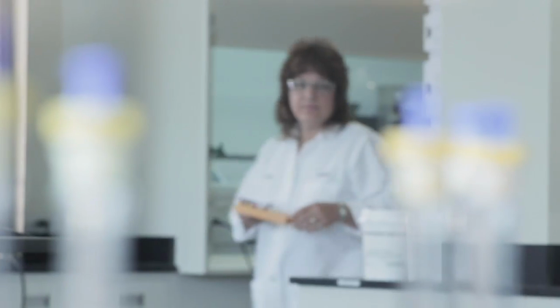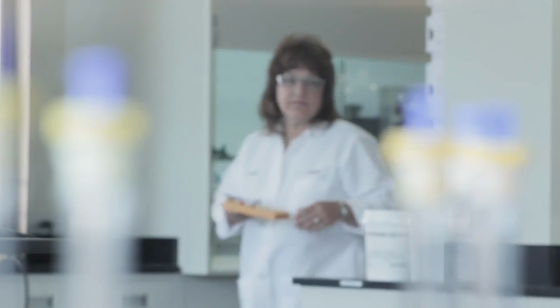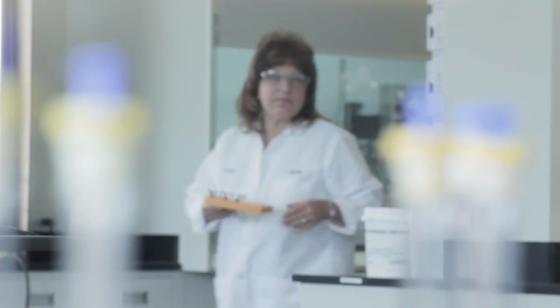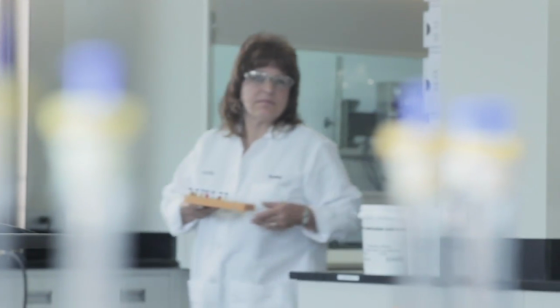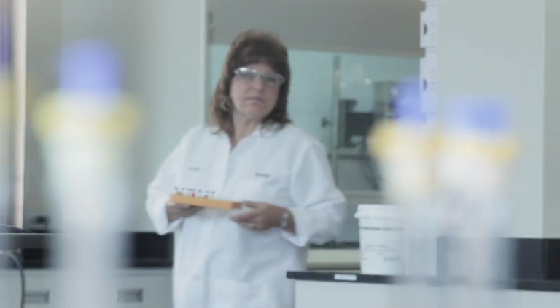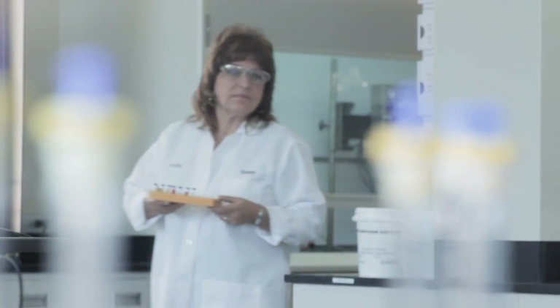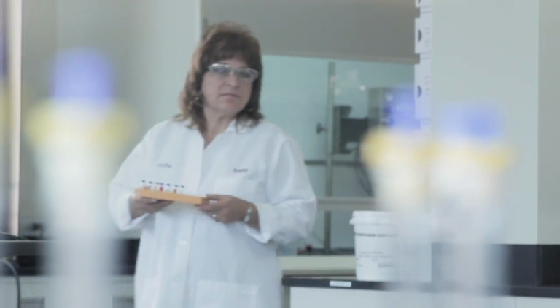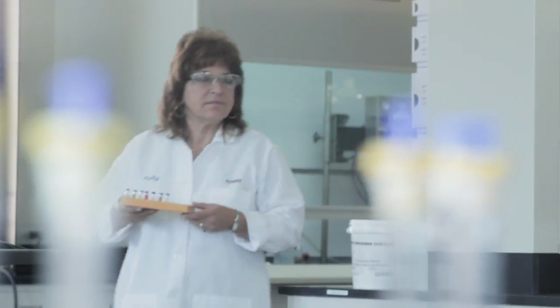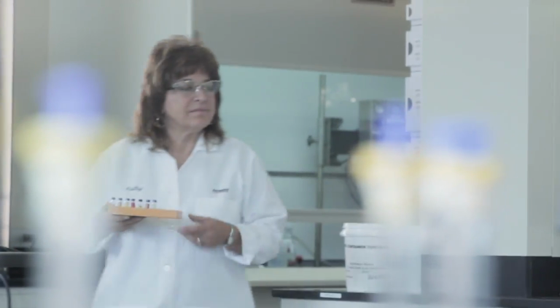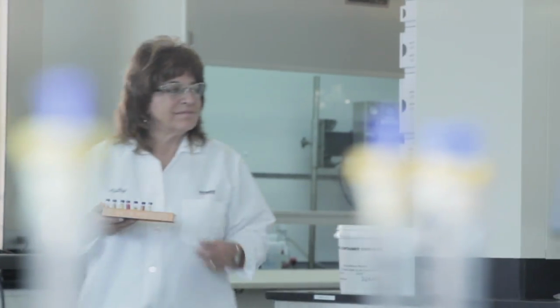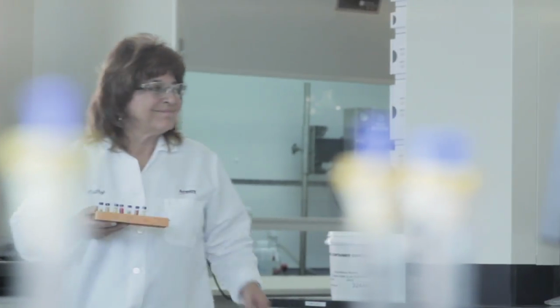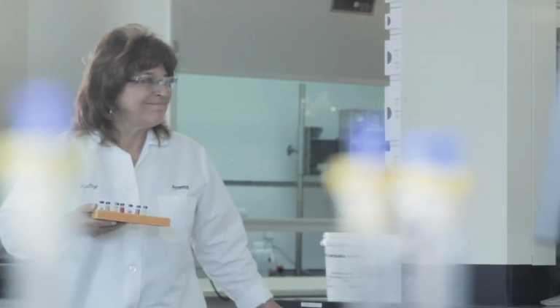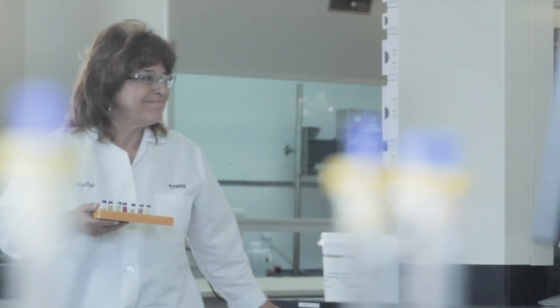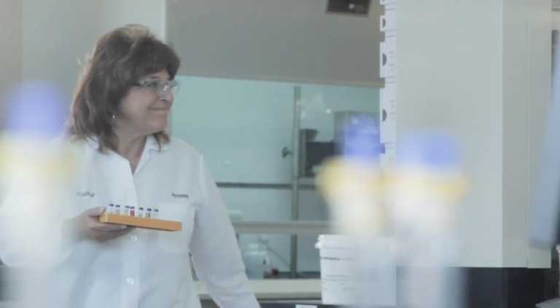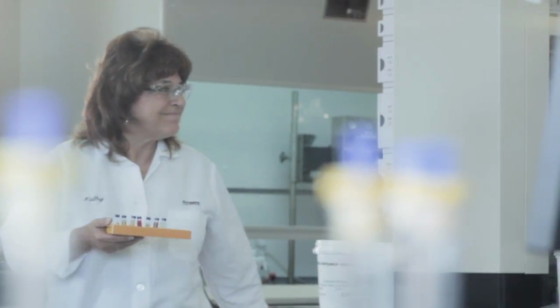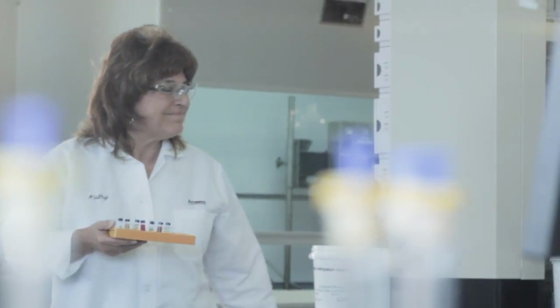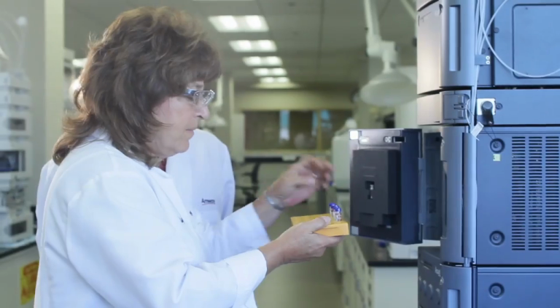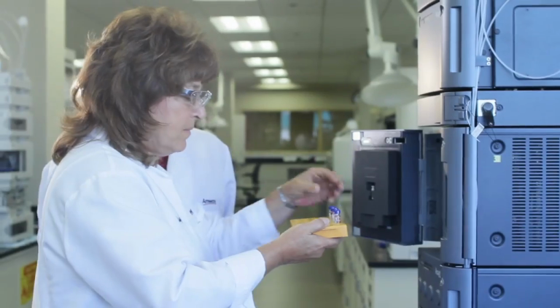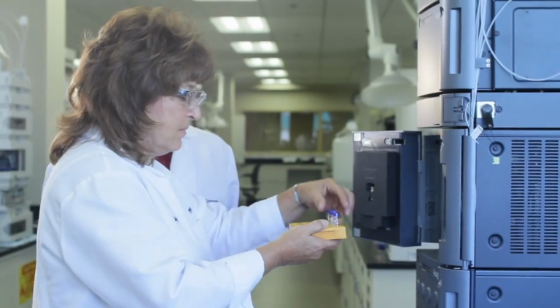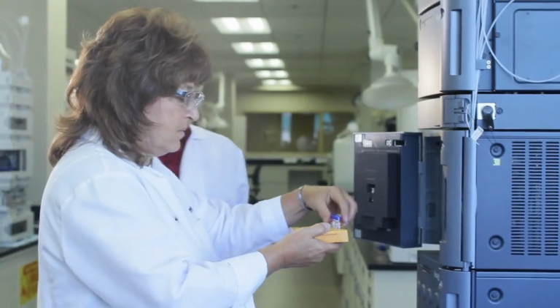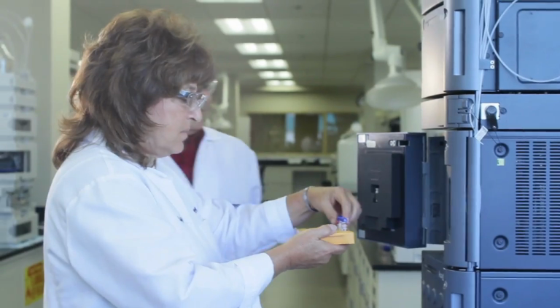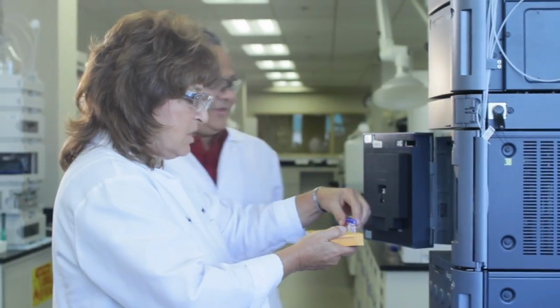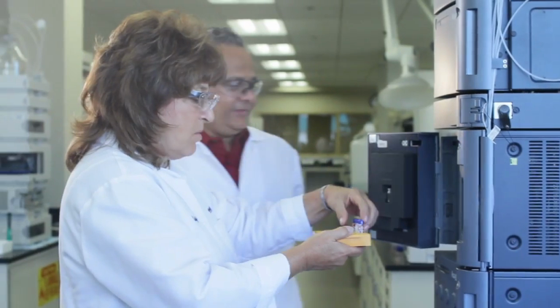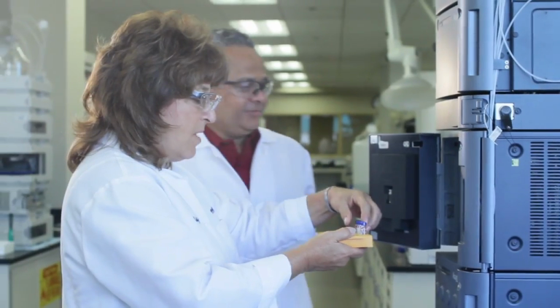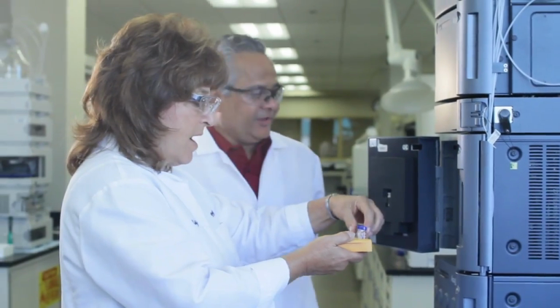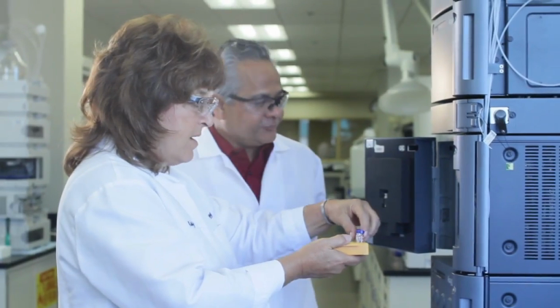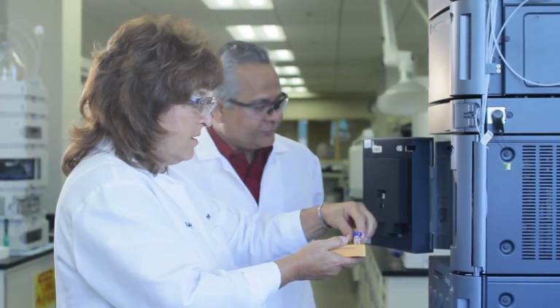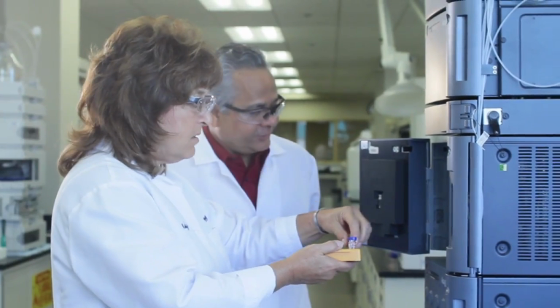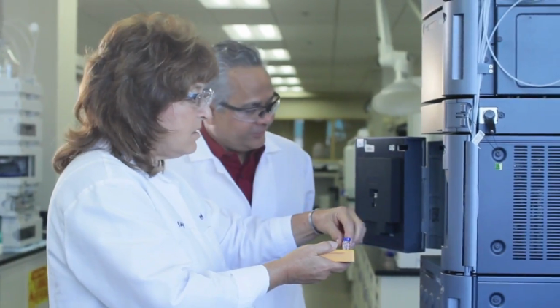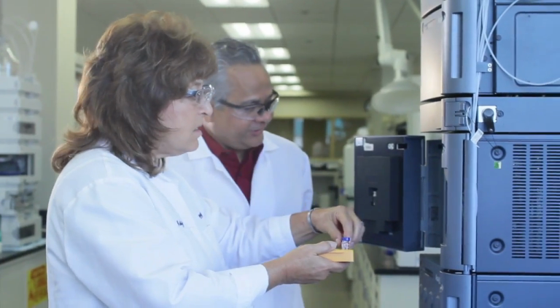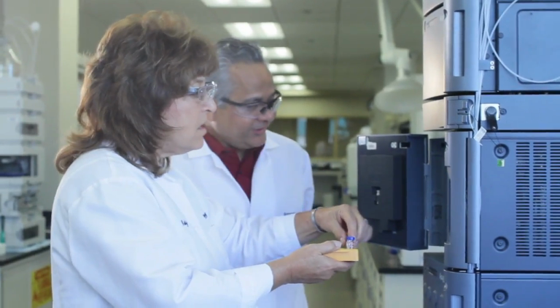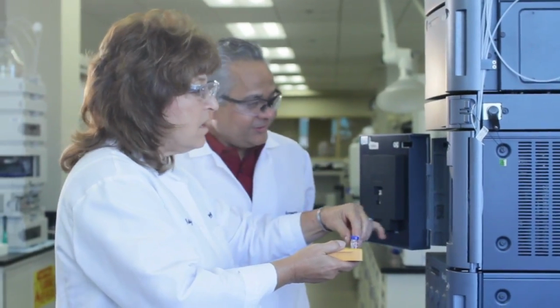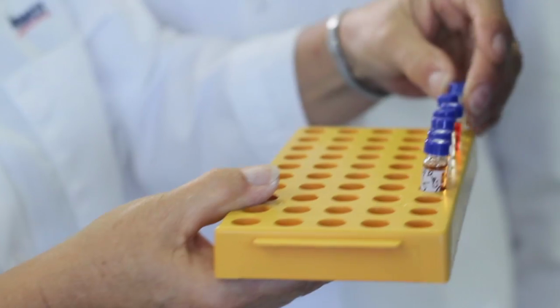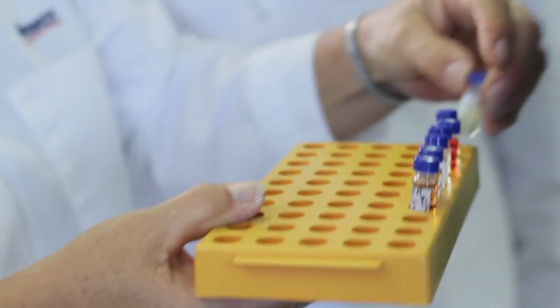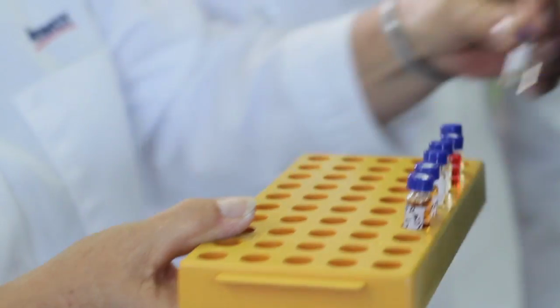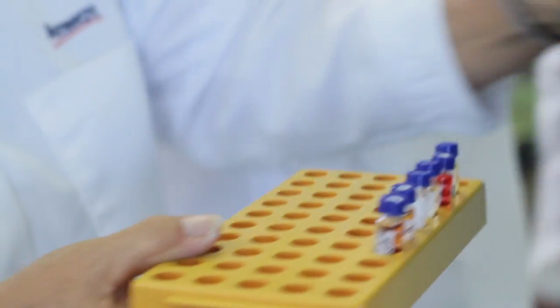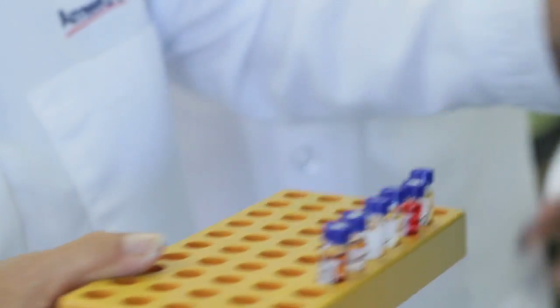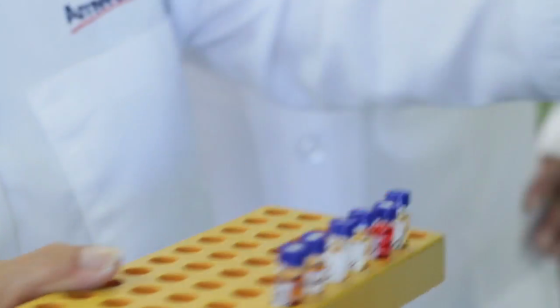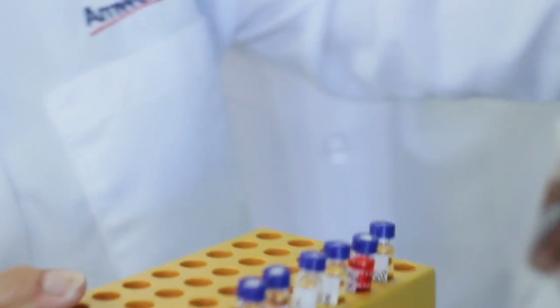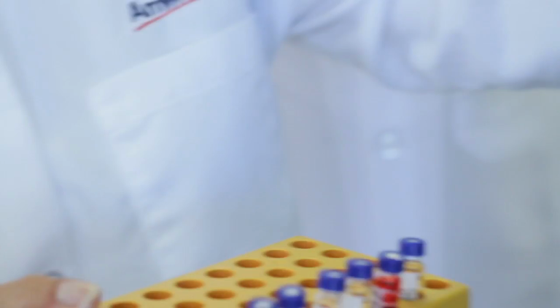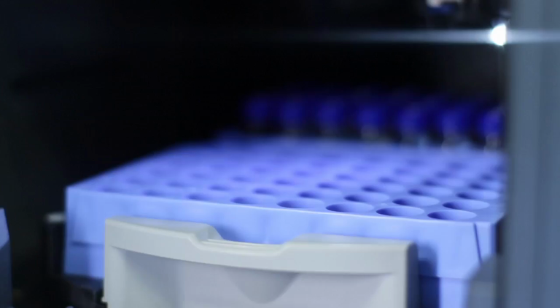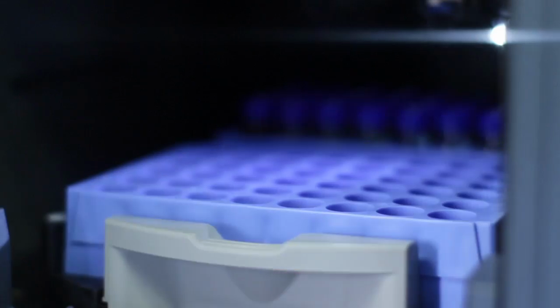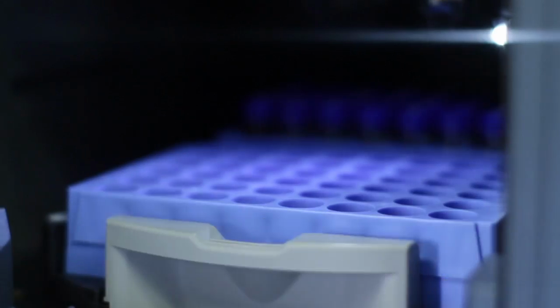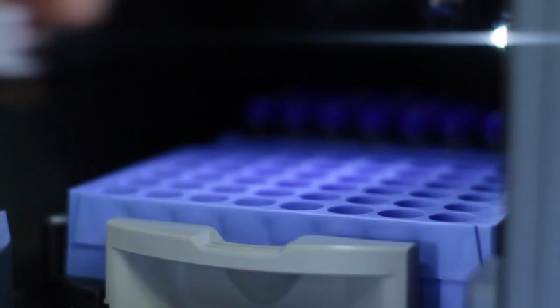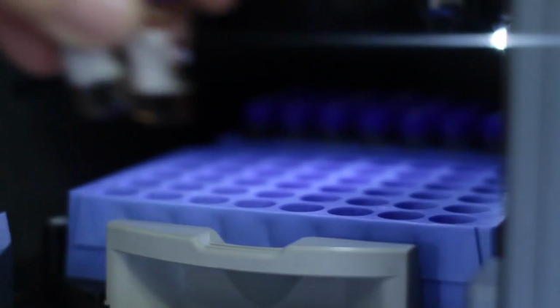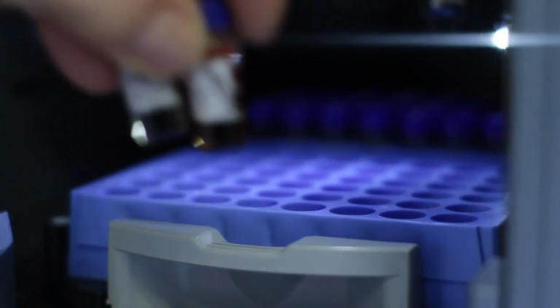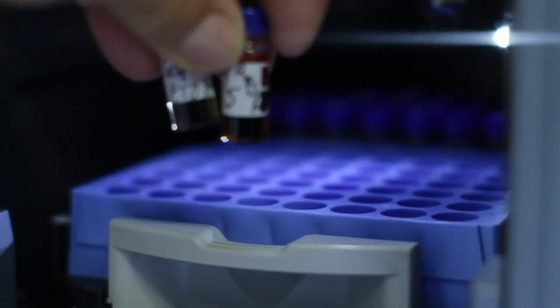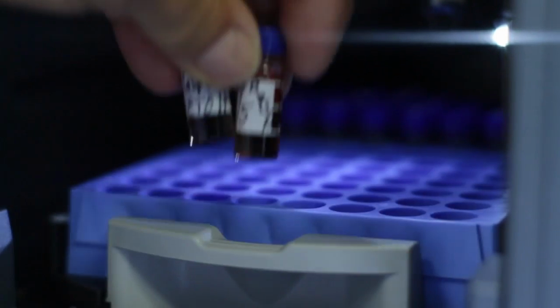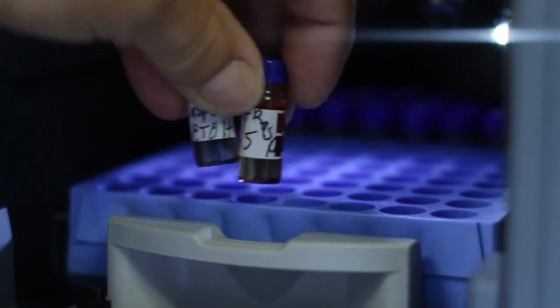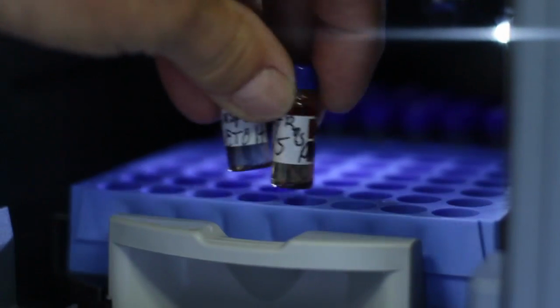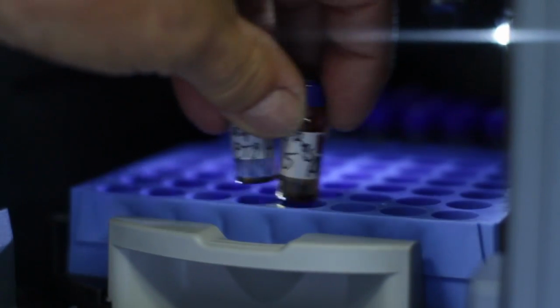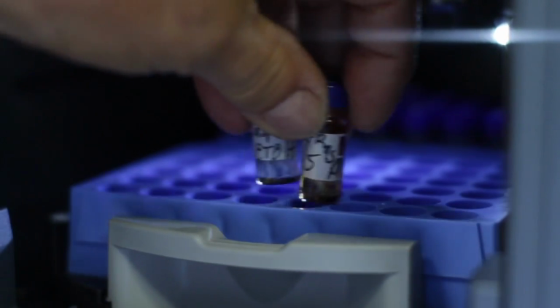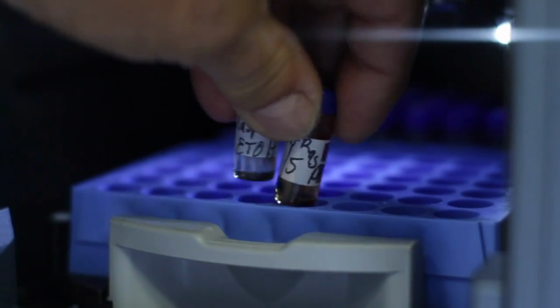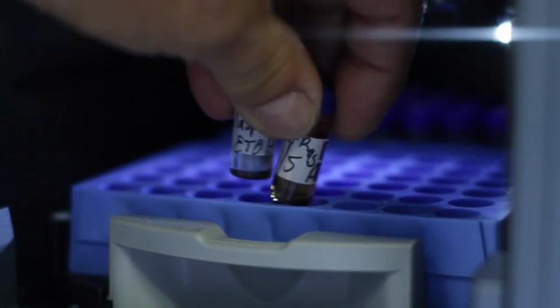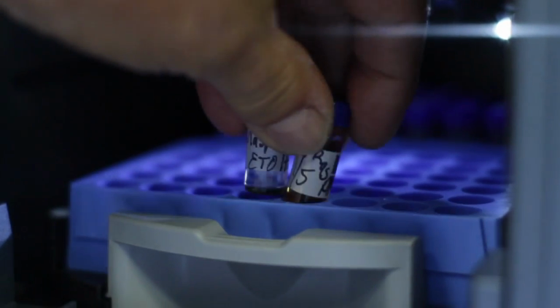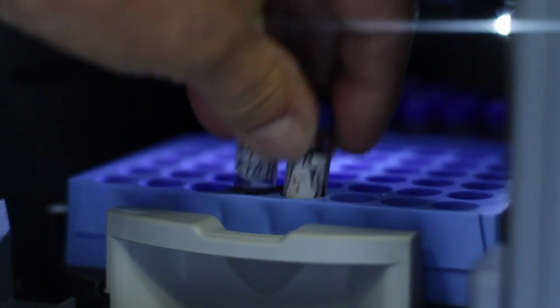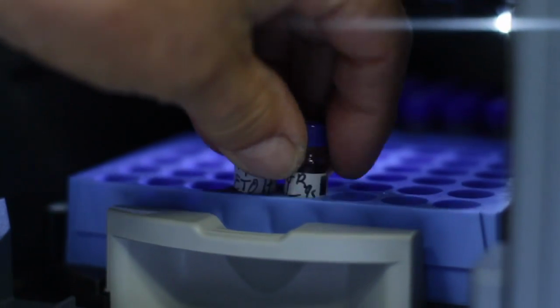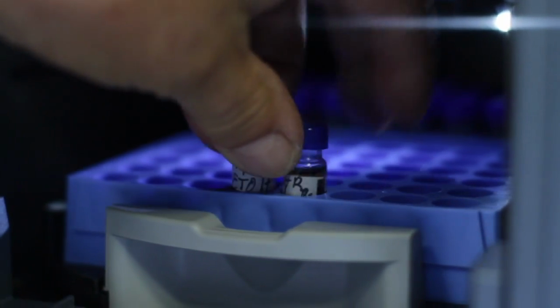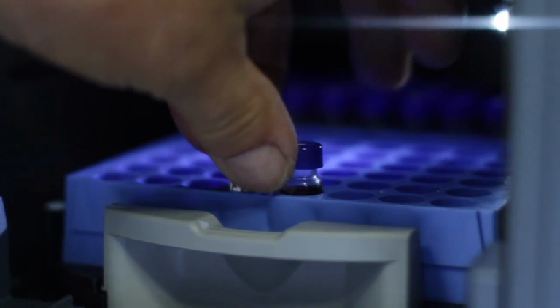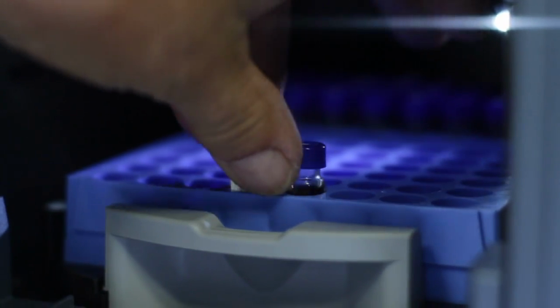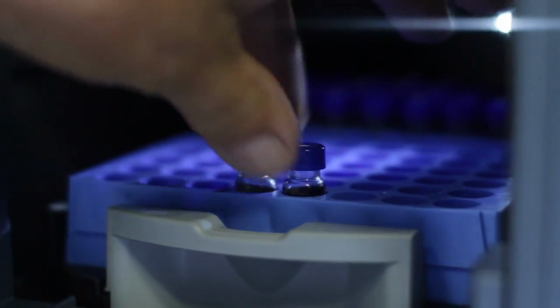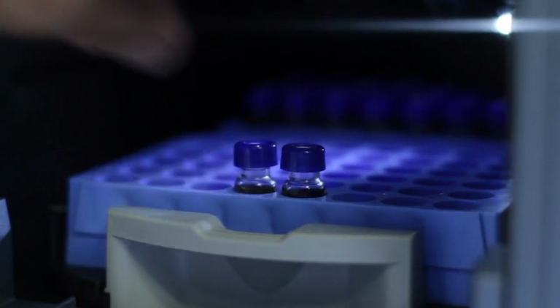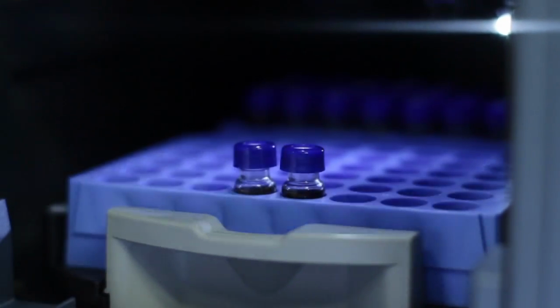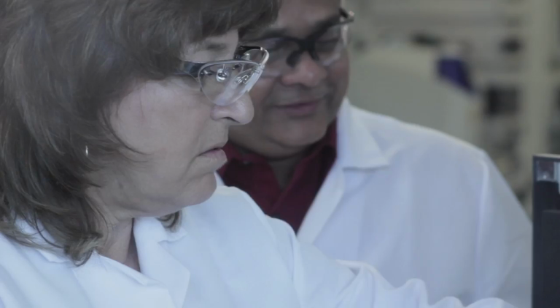We have the extracts ready. We test them by a technology called phytochemical fingerprinting.